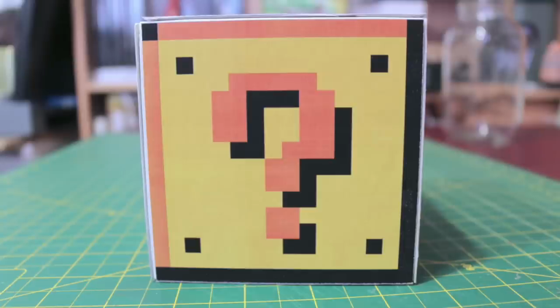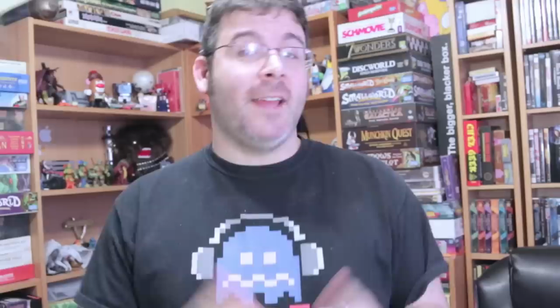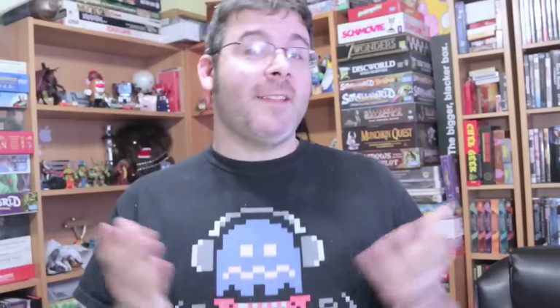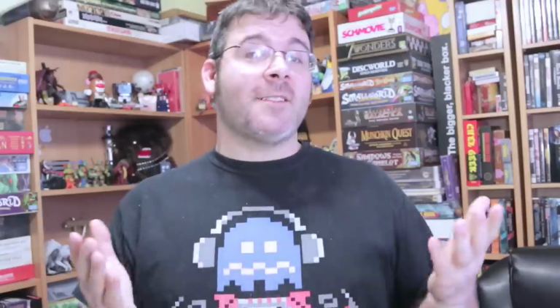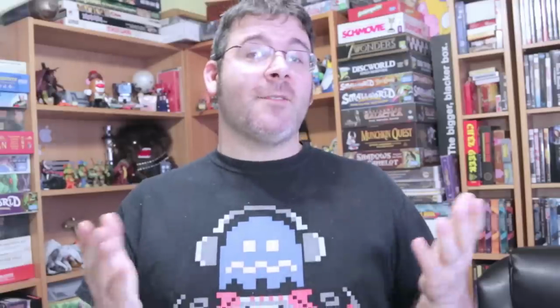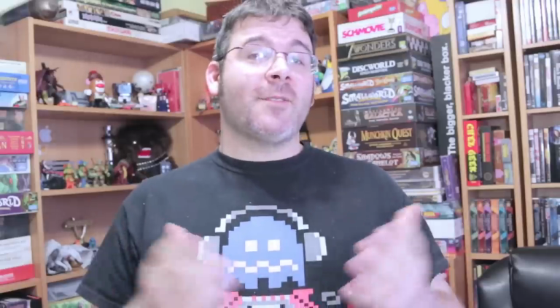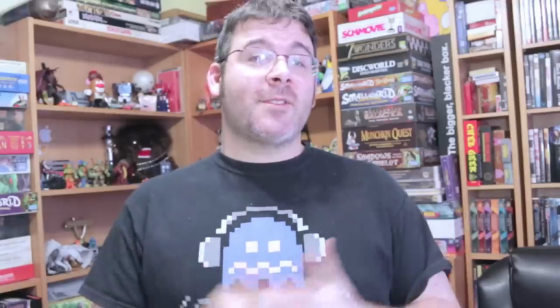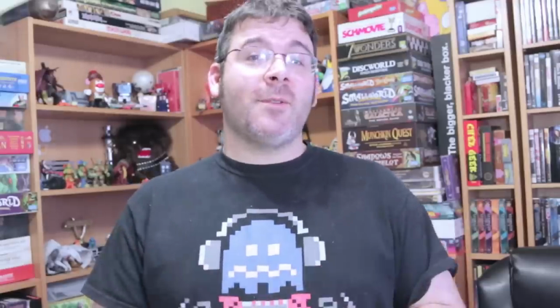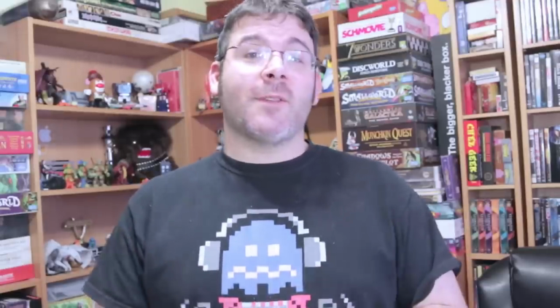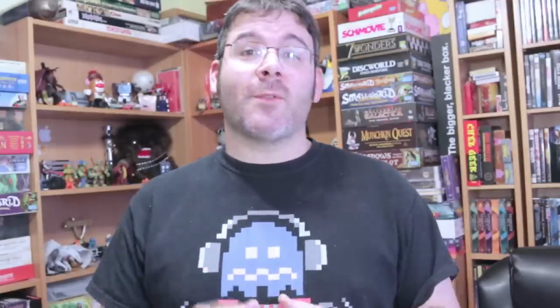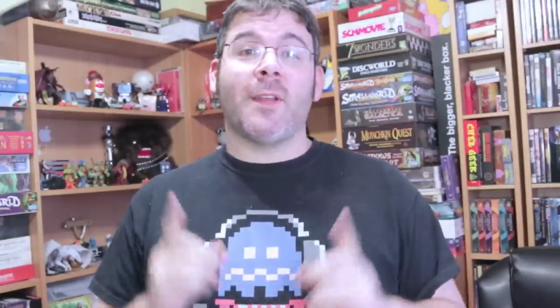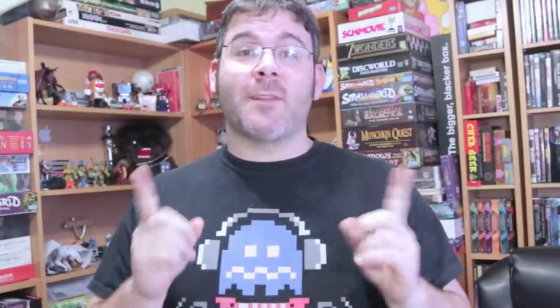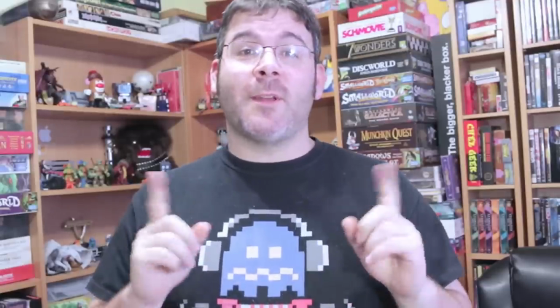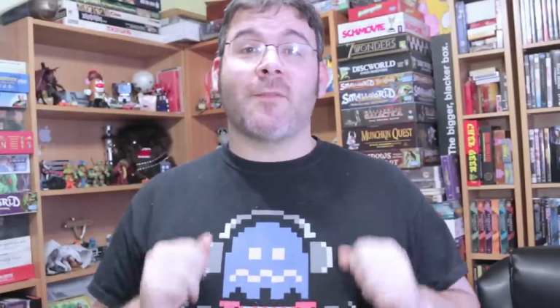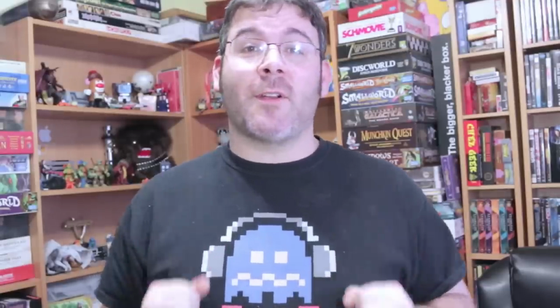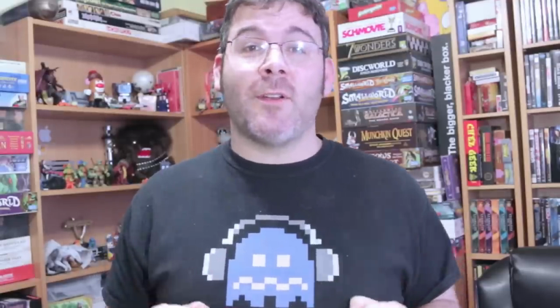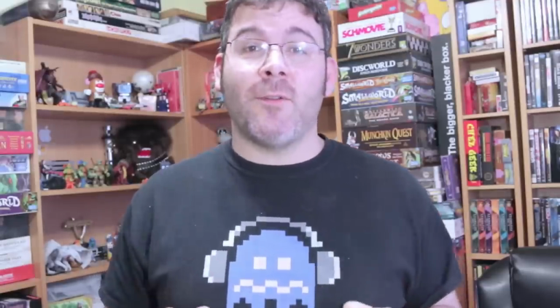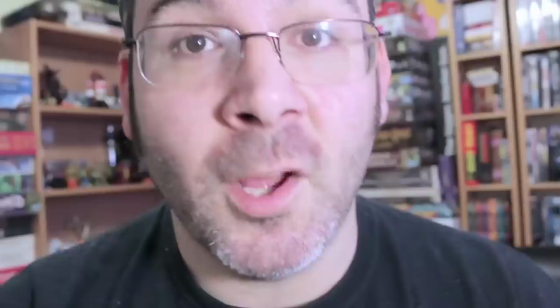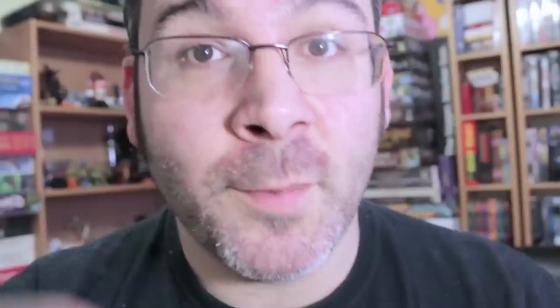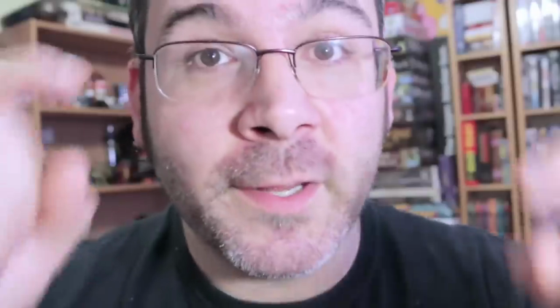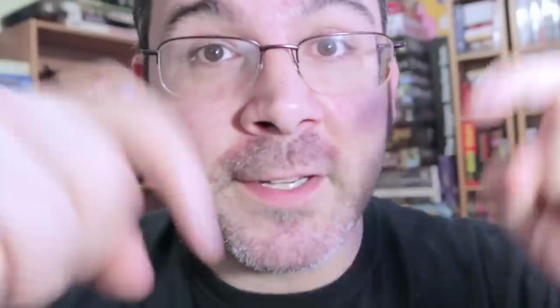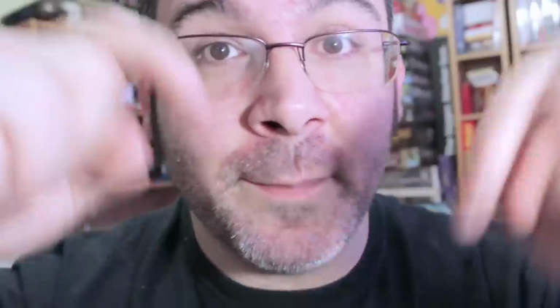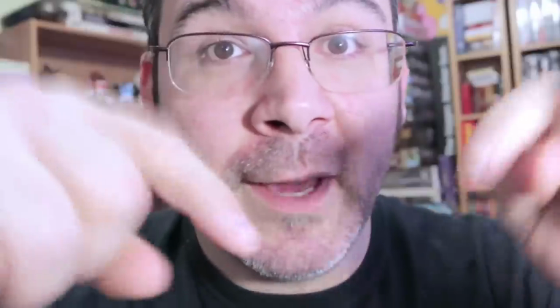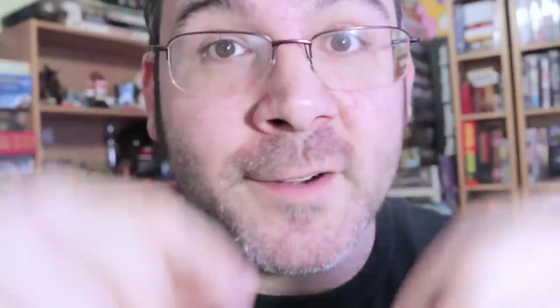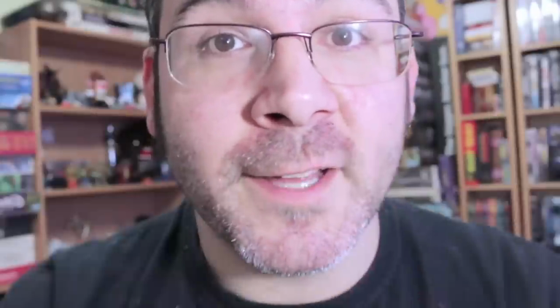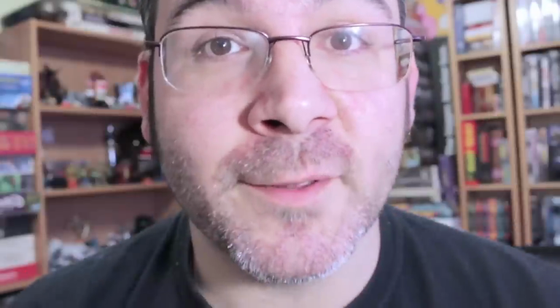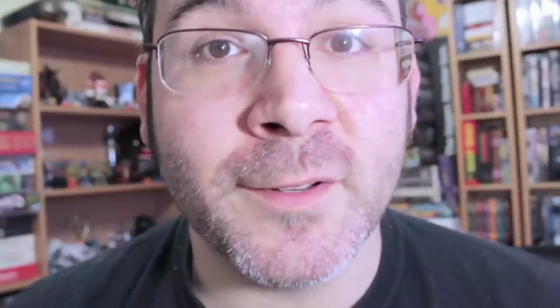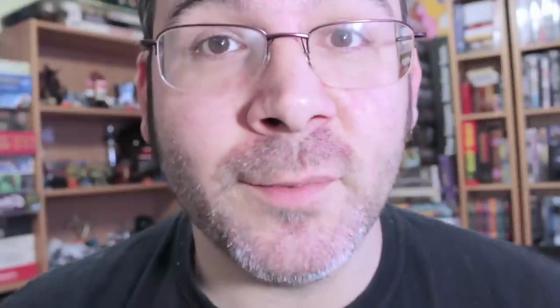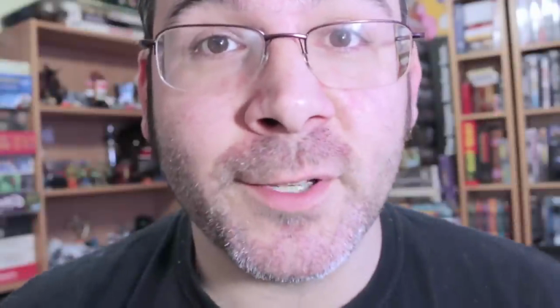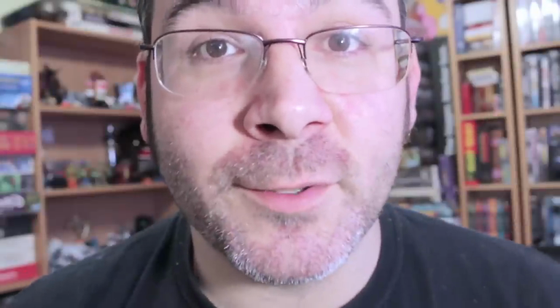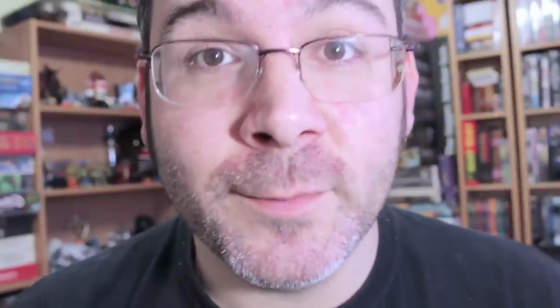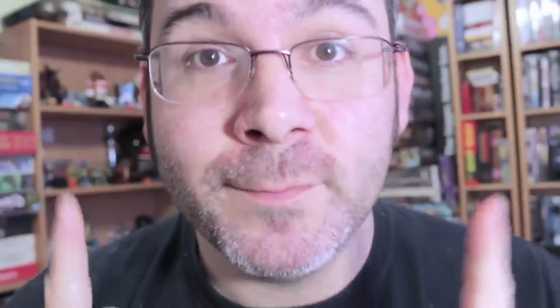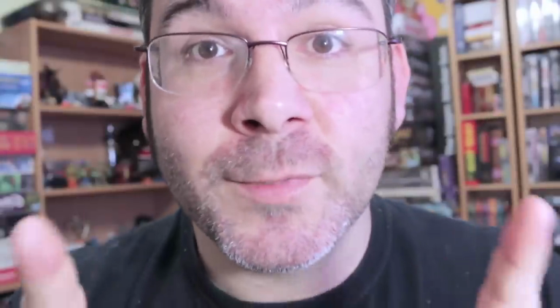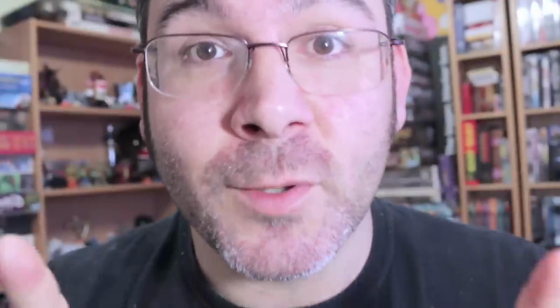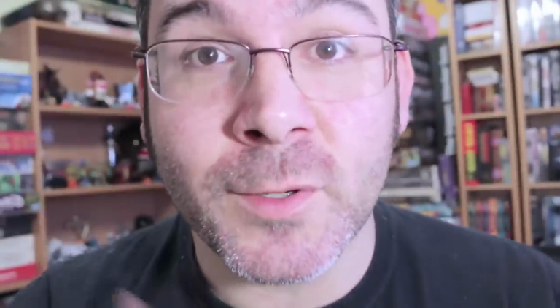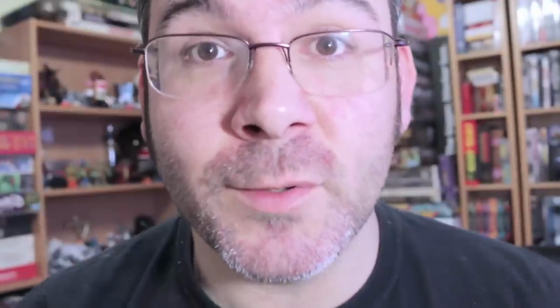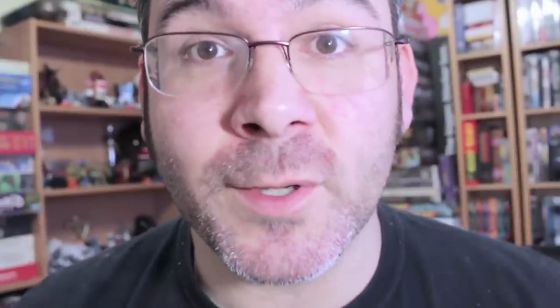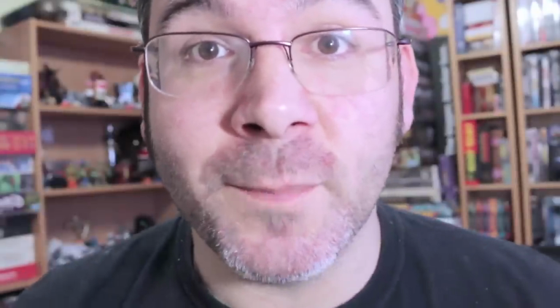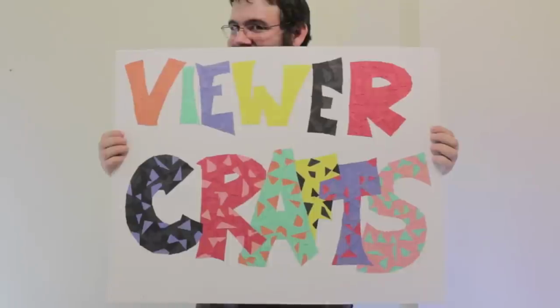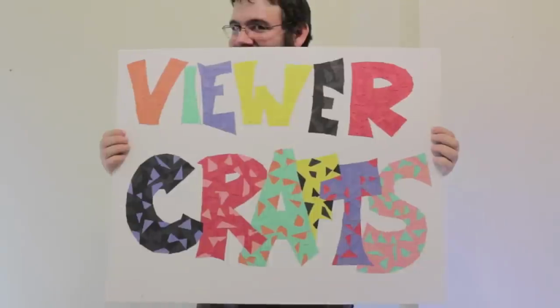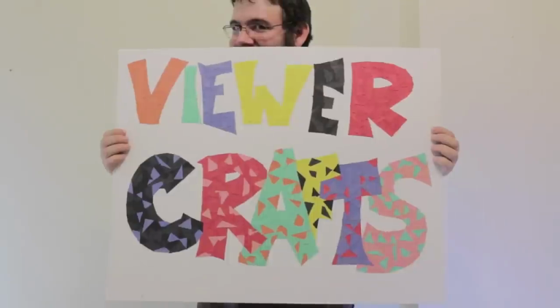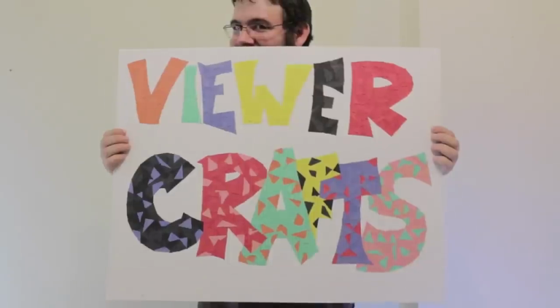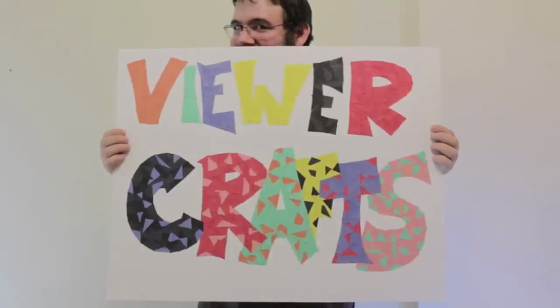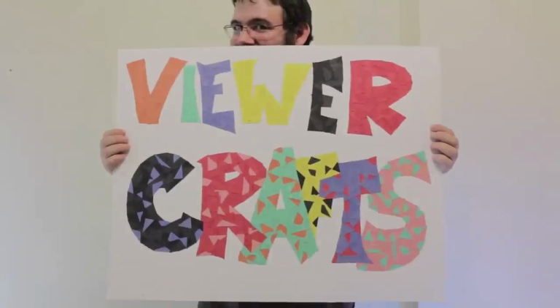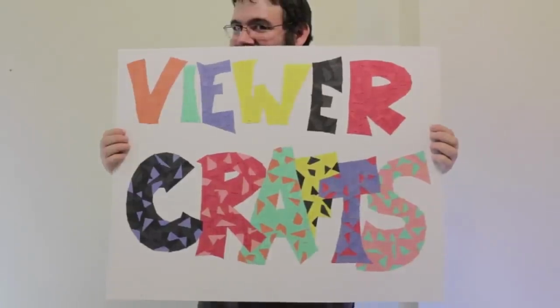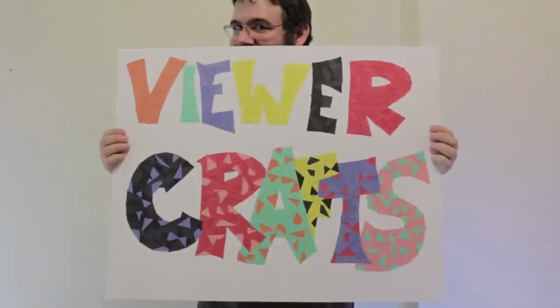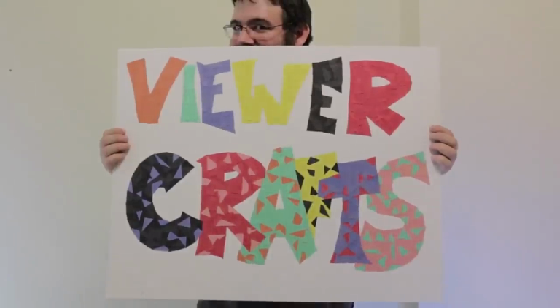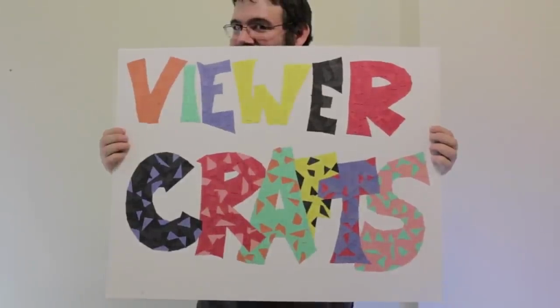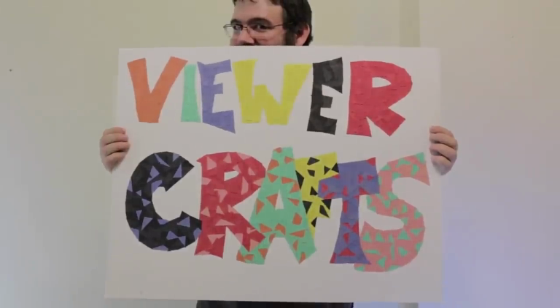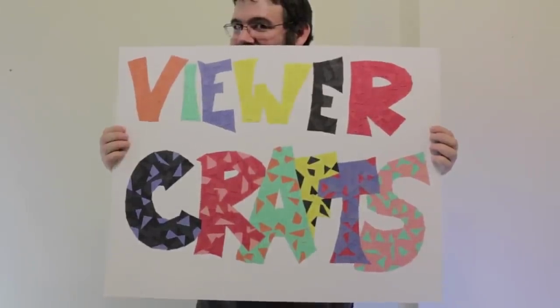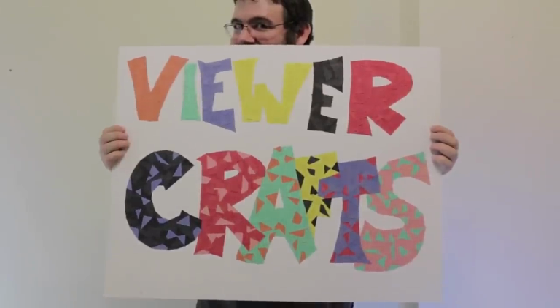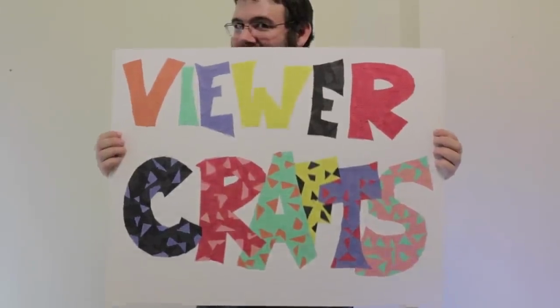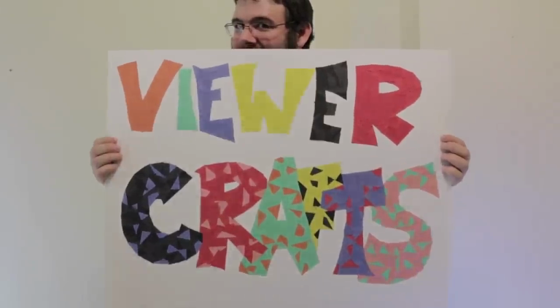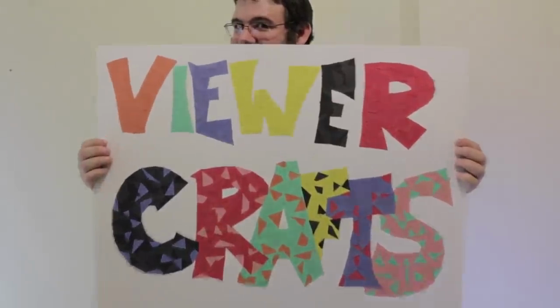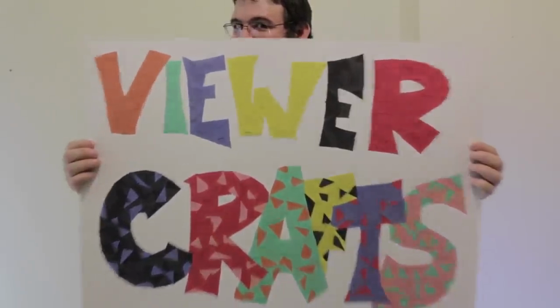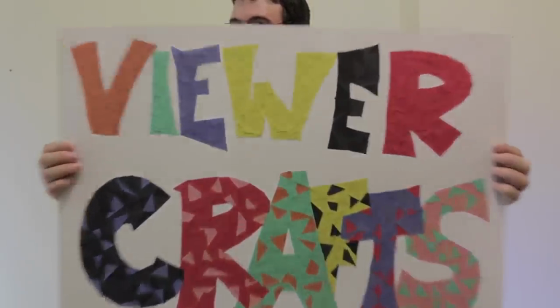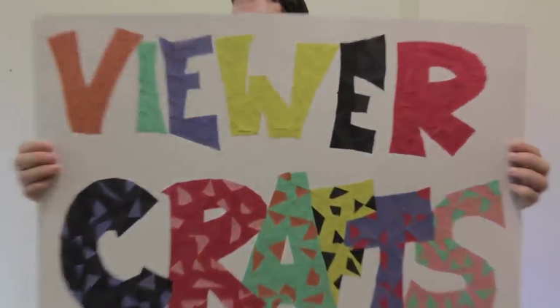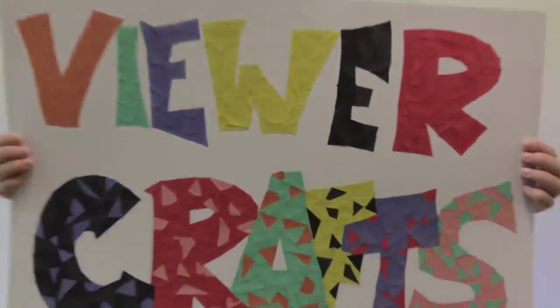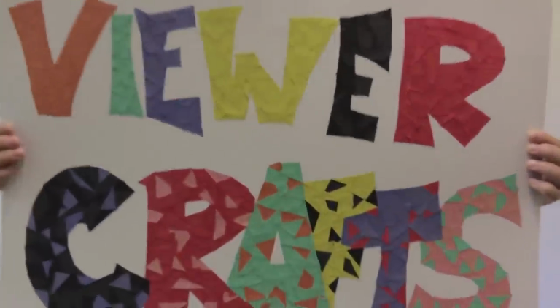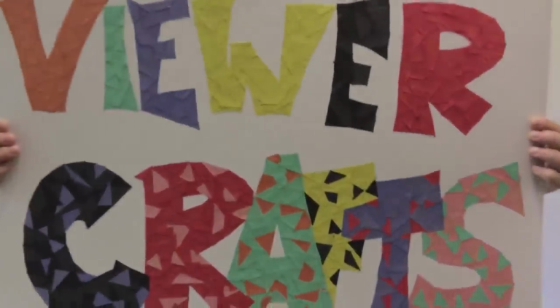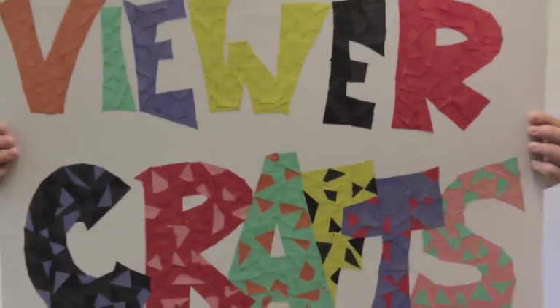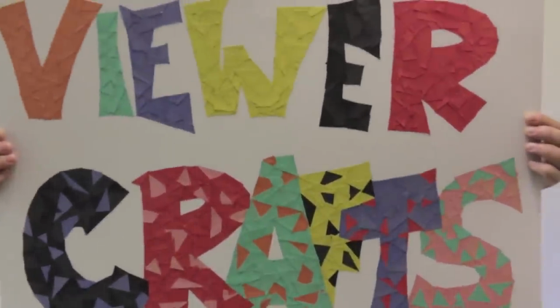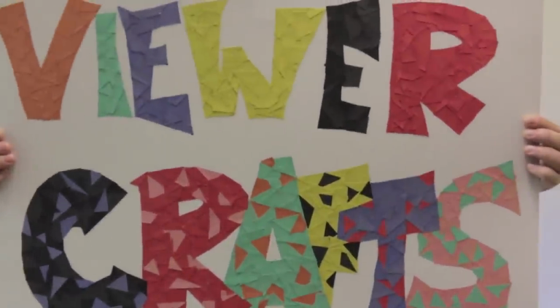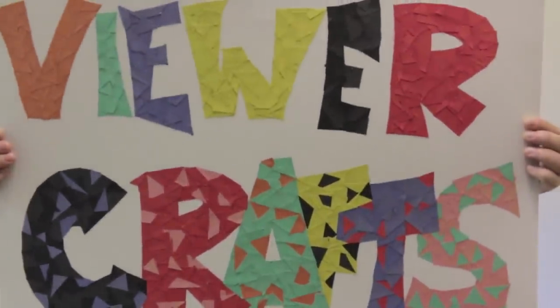And that's all there is to it. If you'd like to make your very own, I'll put a link to the pattern down in the doobly-doo so you can do so. And now it's time for Viewer Crafts!